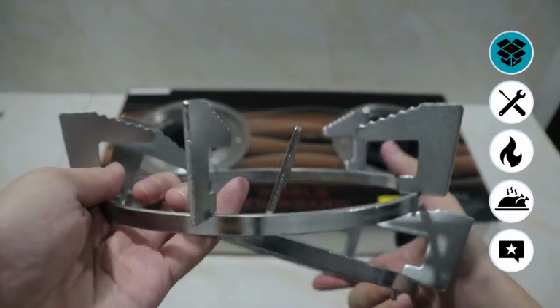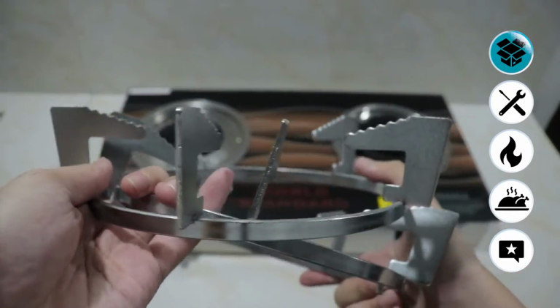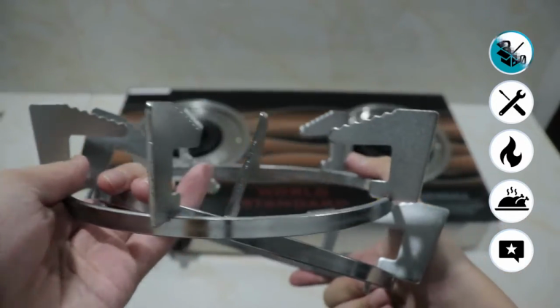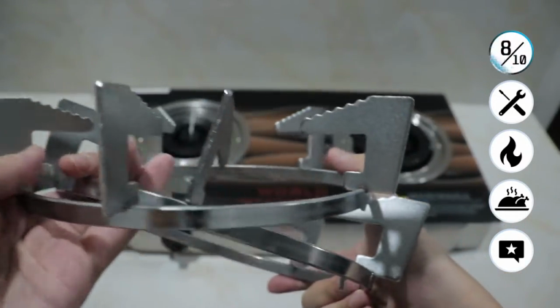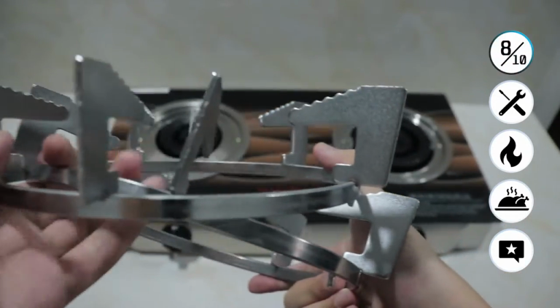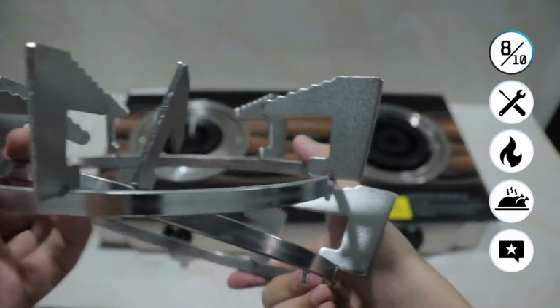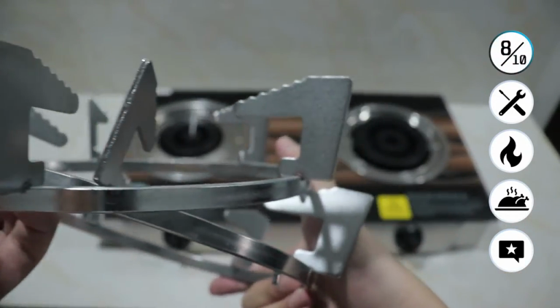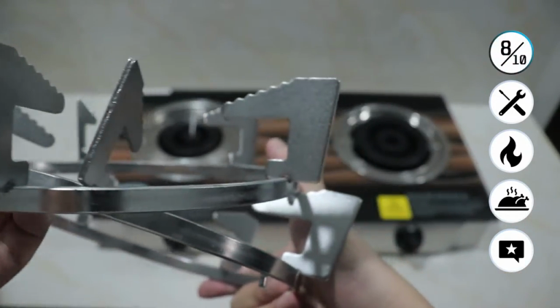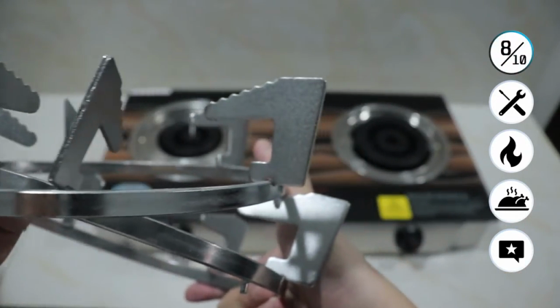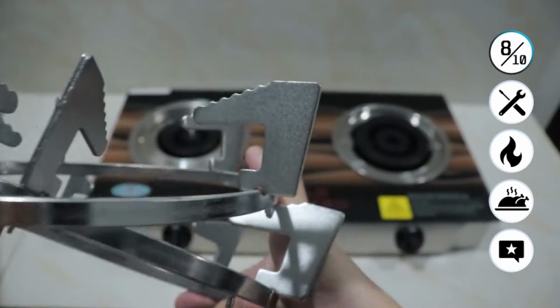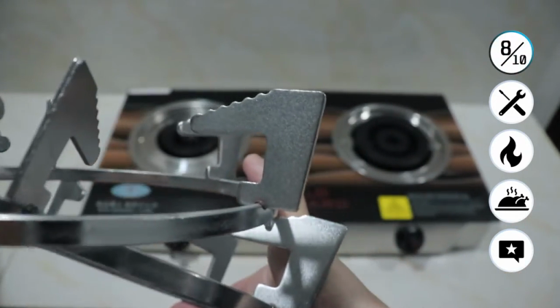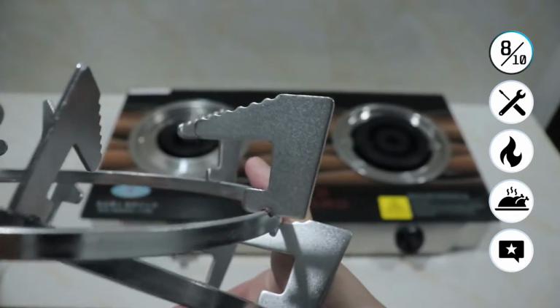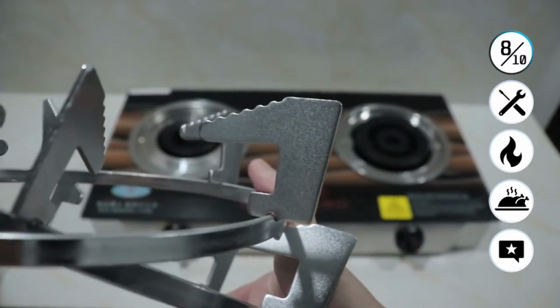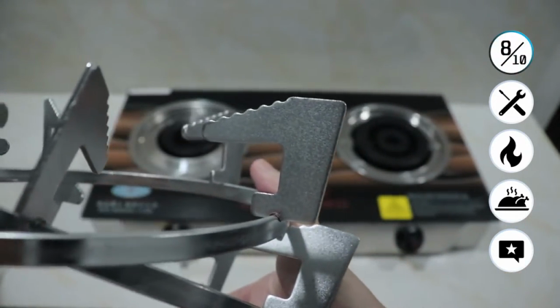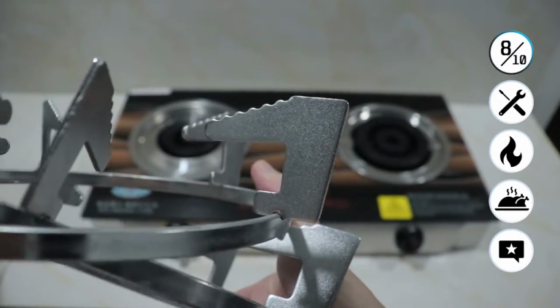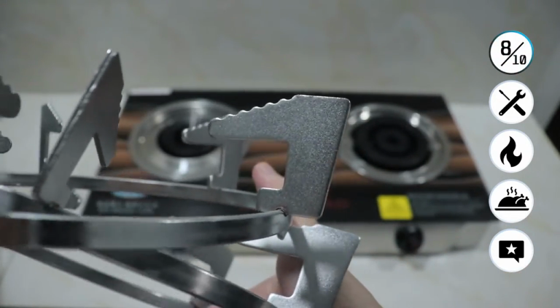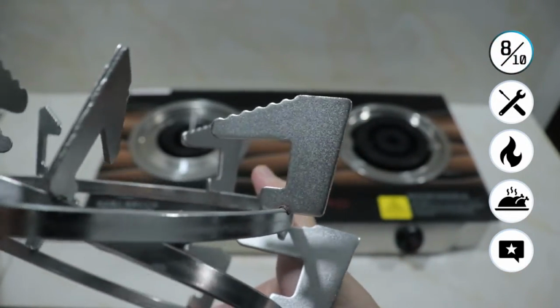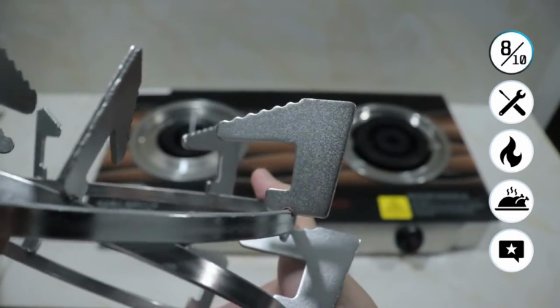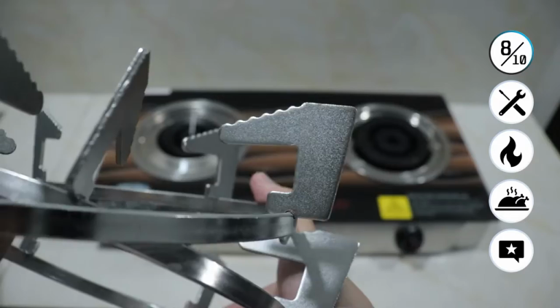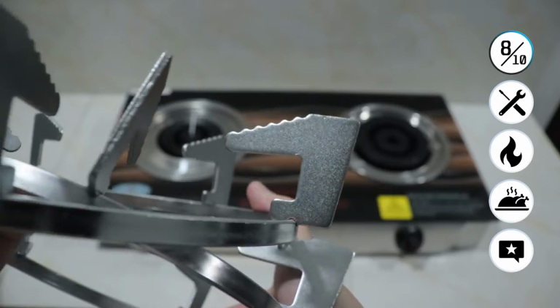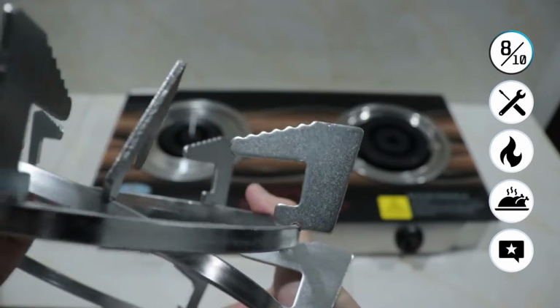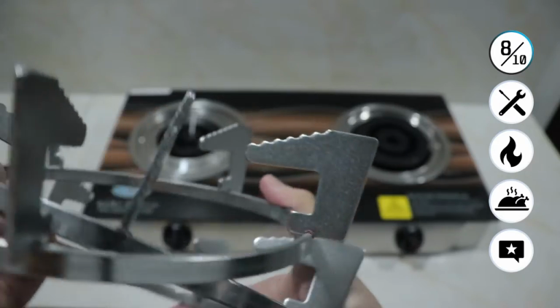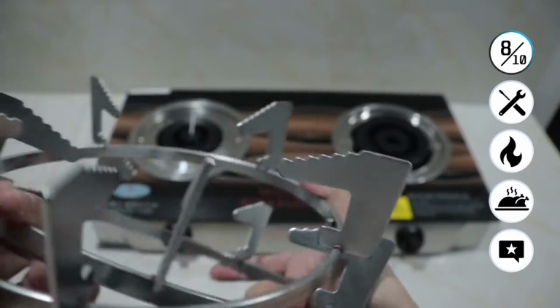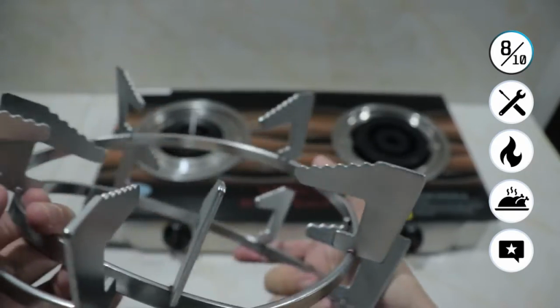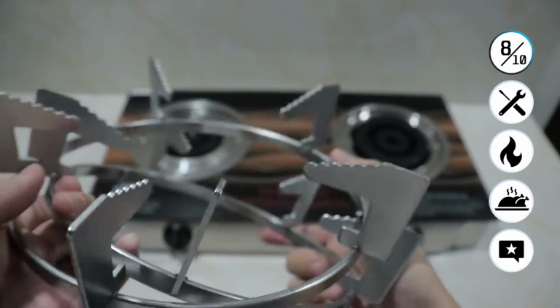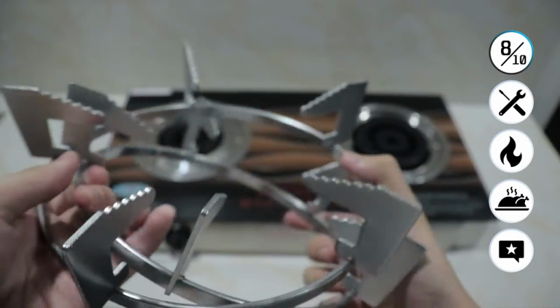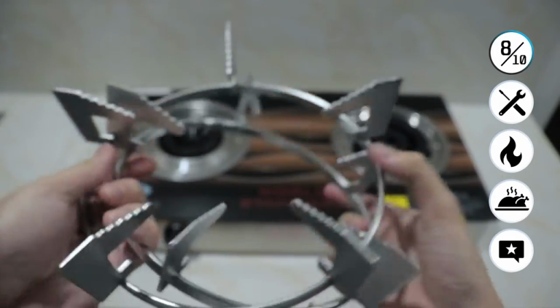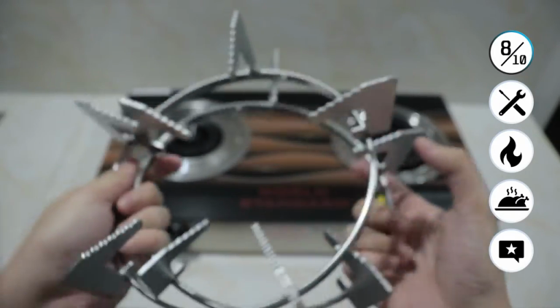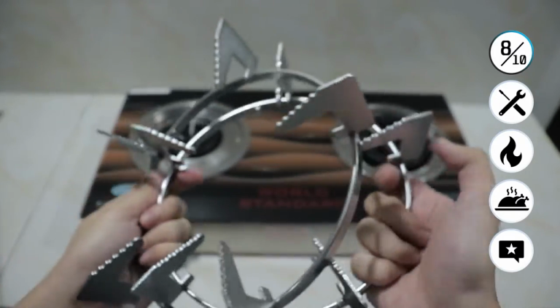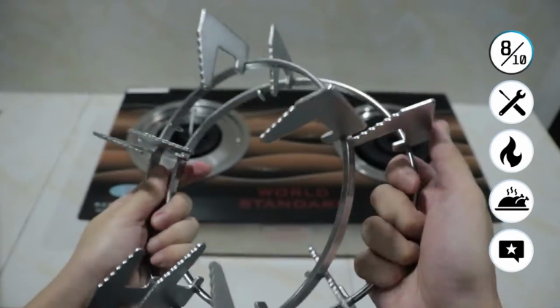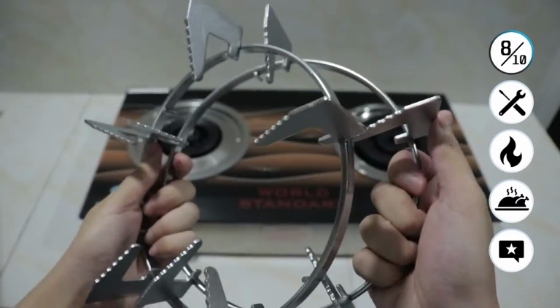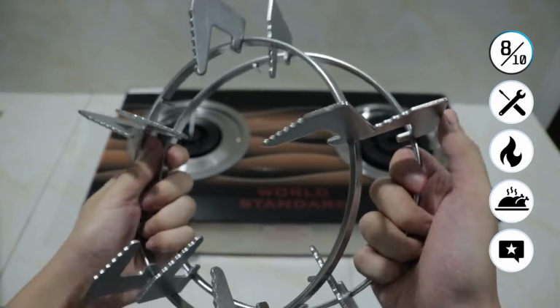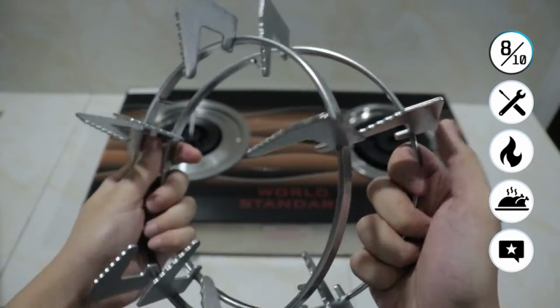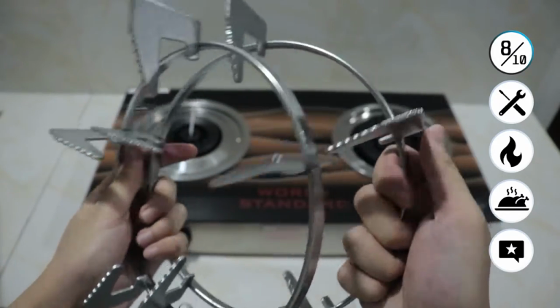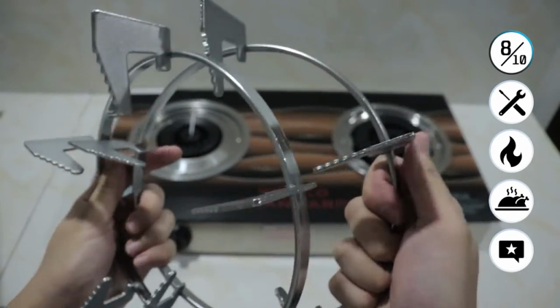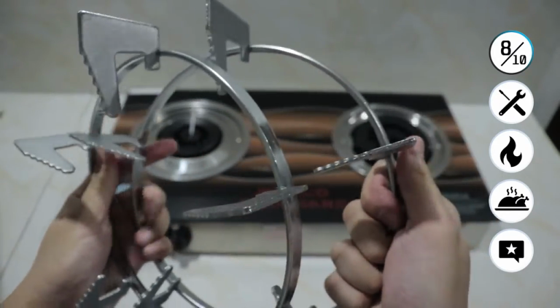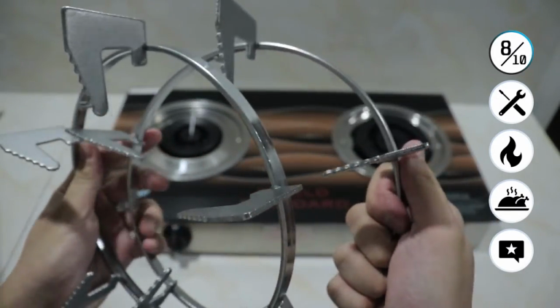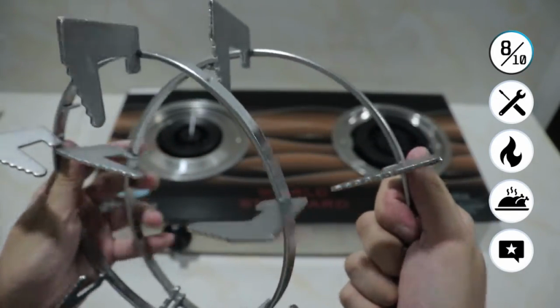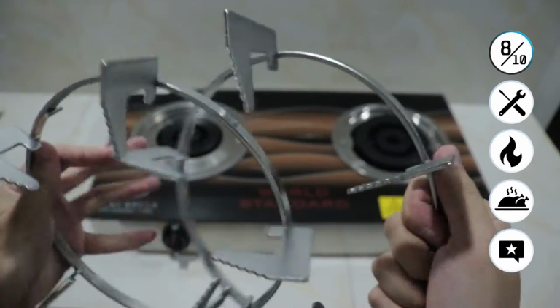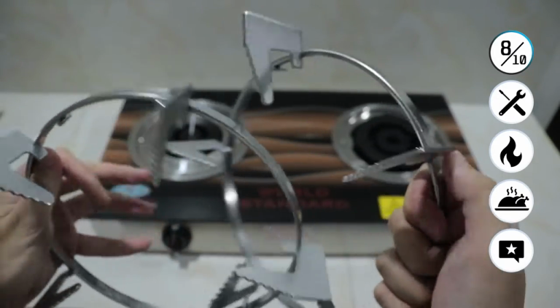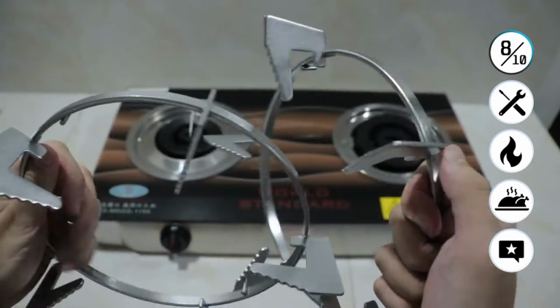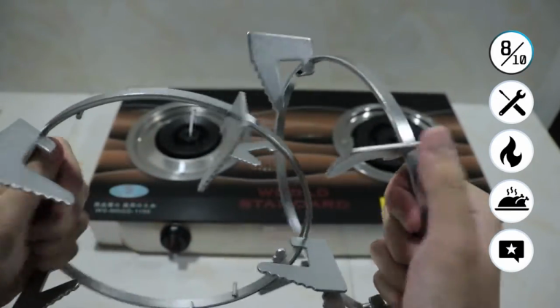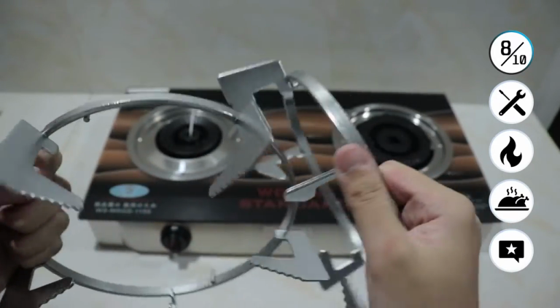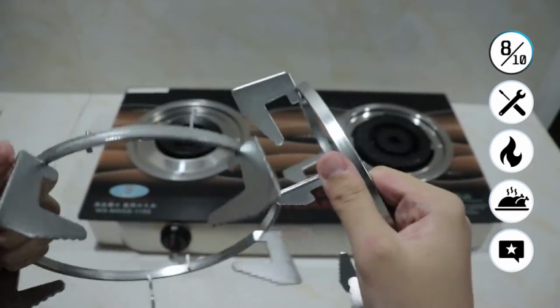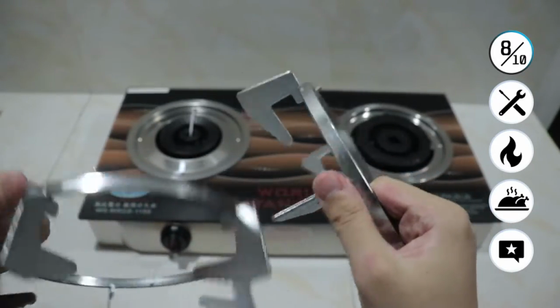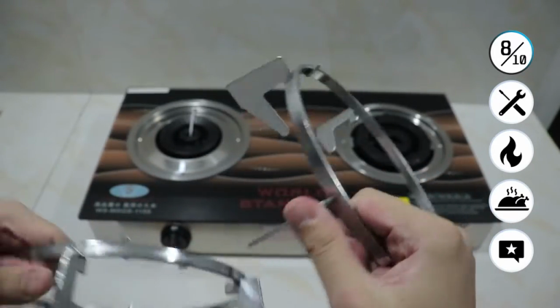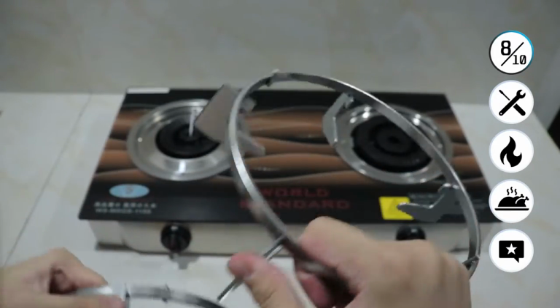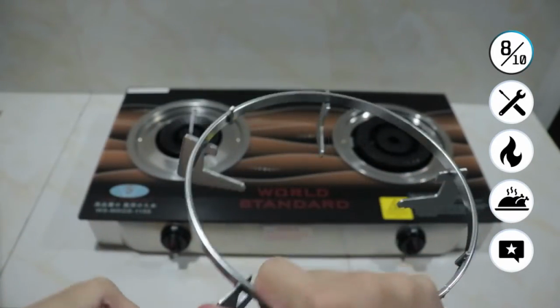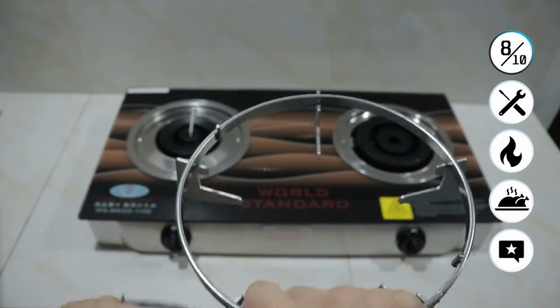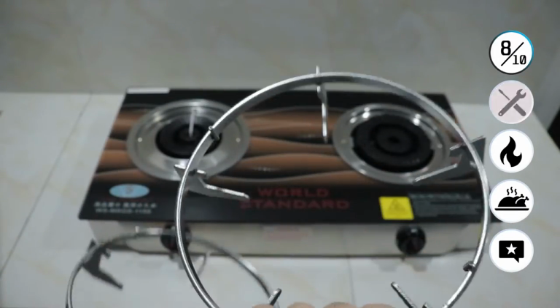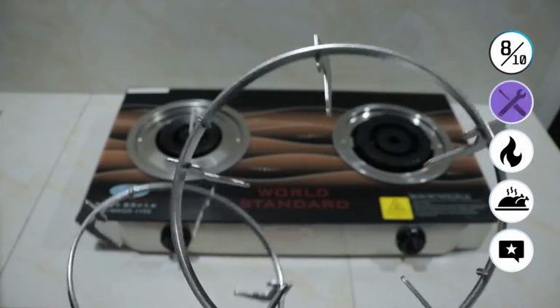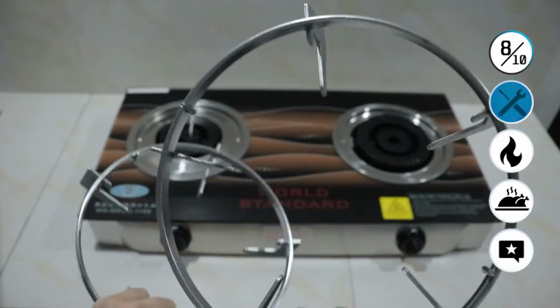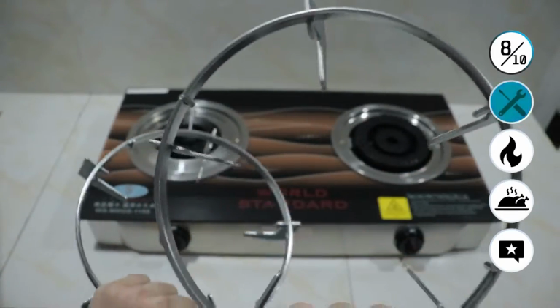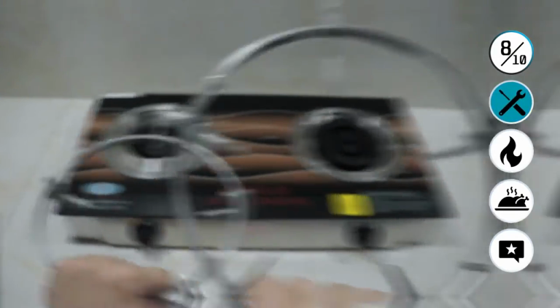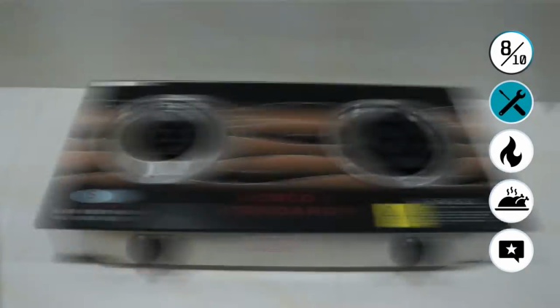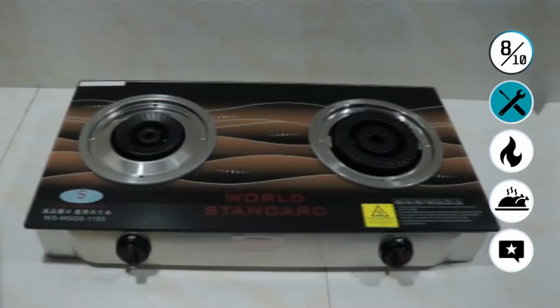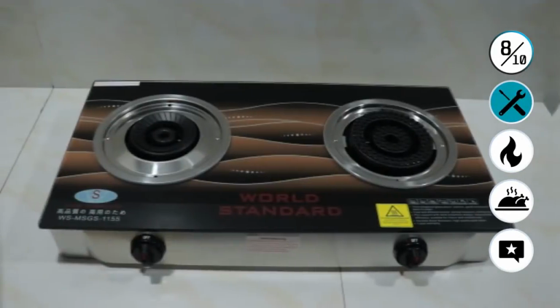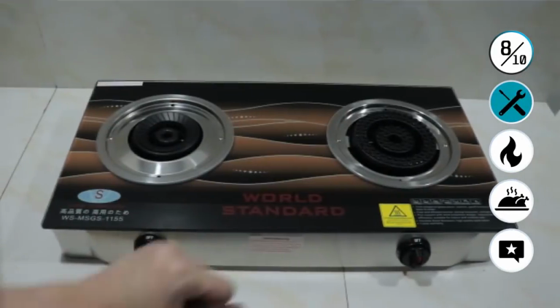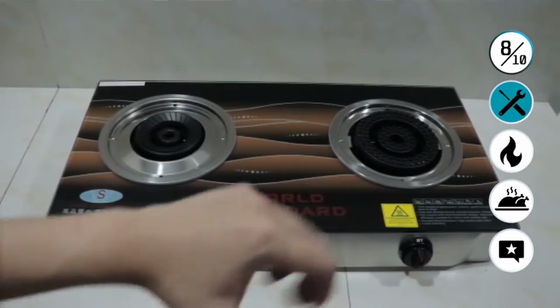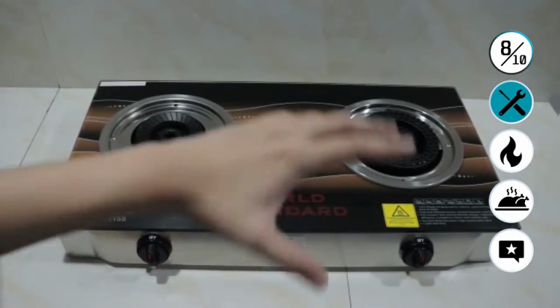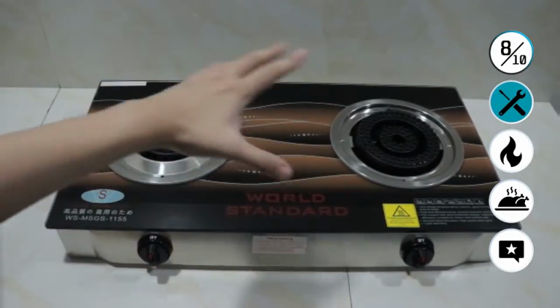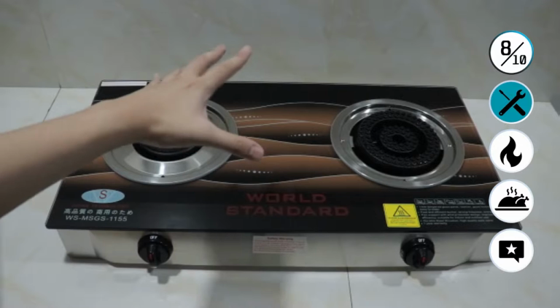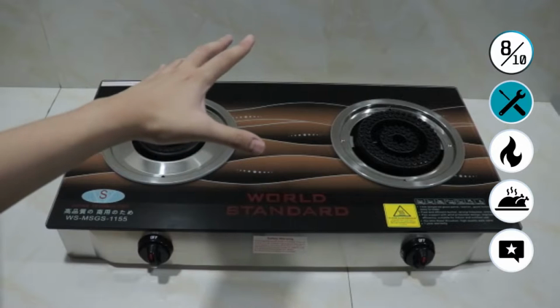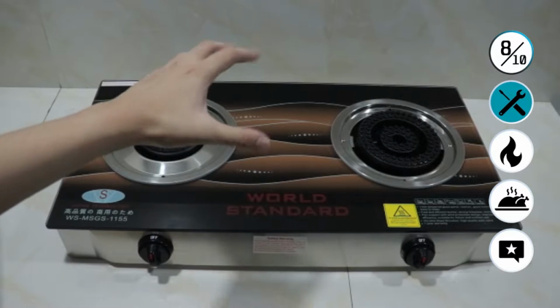Overall, the unboxing experience is 8 out of 10. Very, very good unboxing experience. Now let's move on to the build quality.